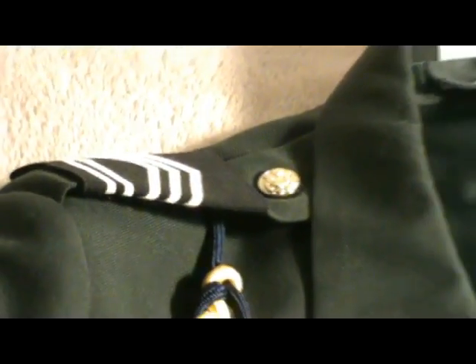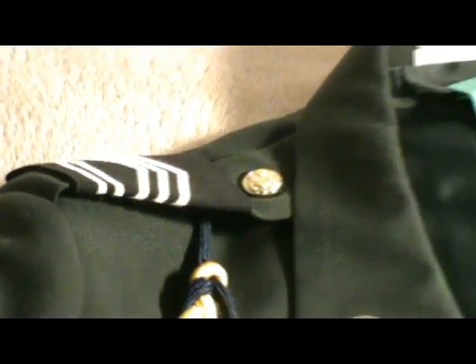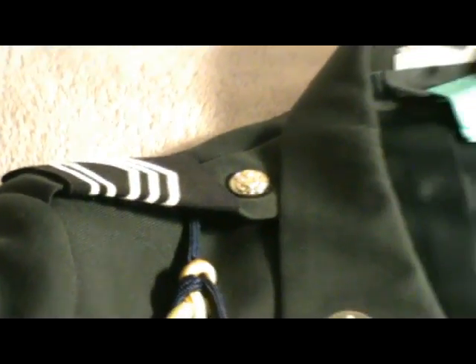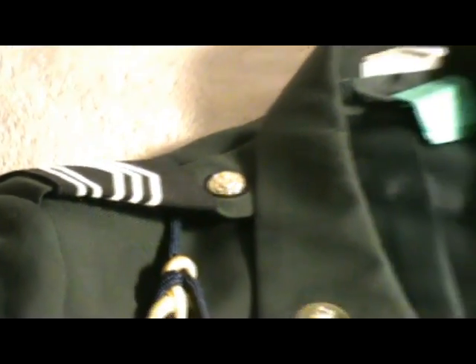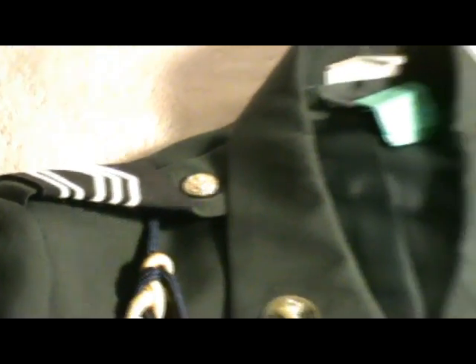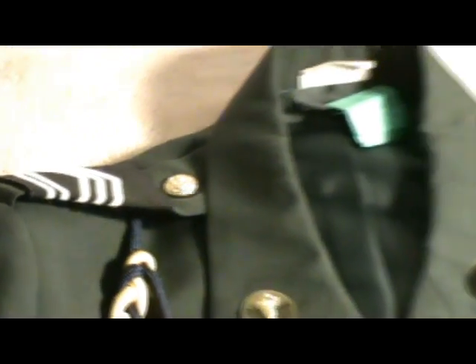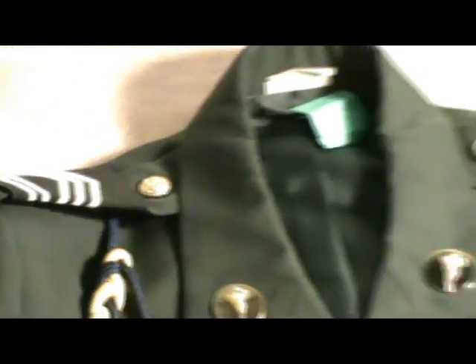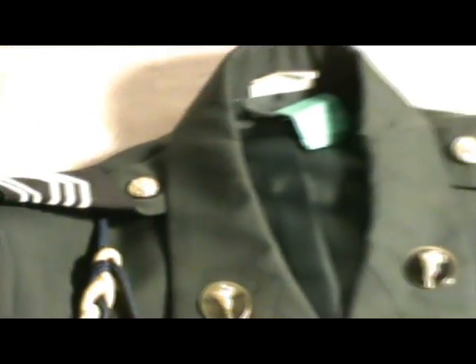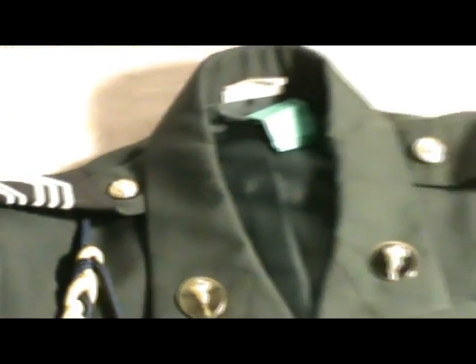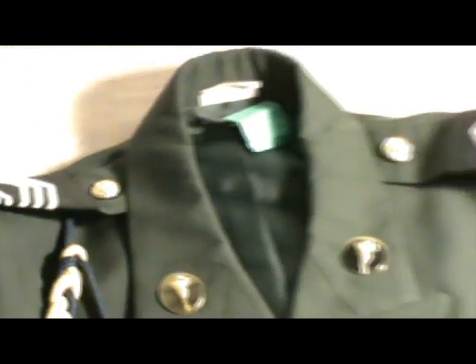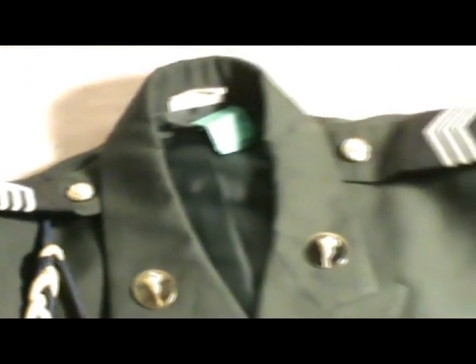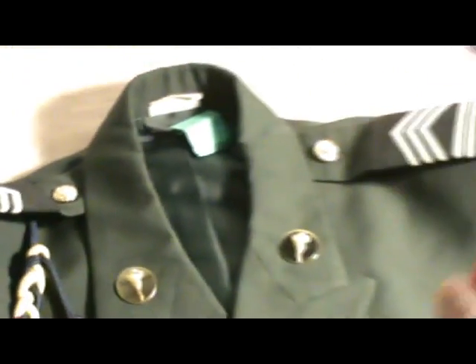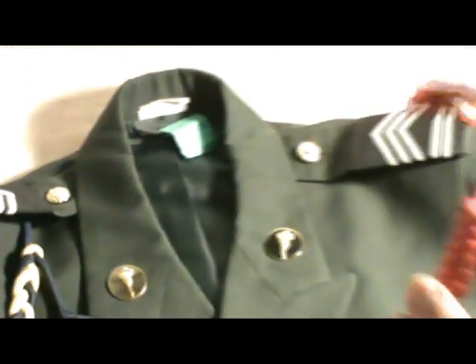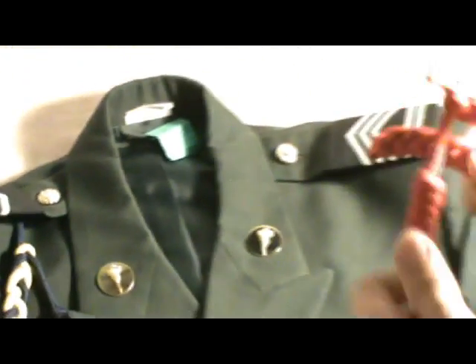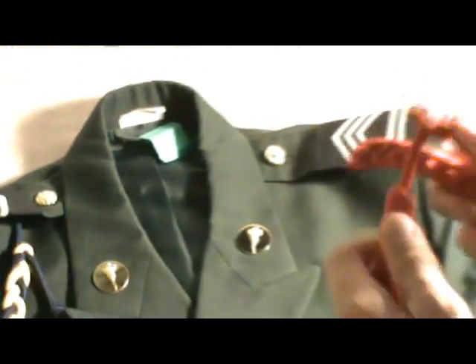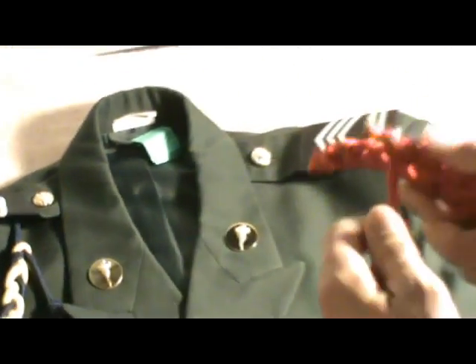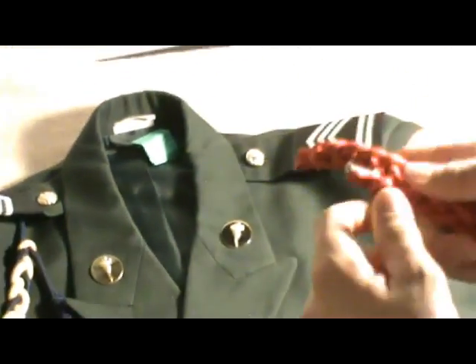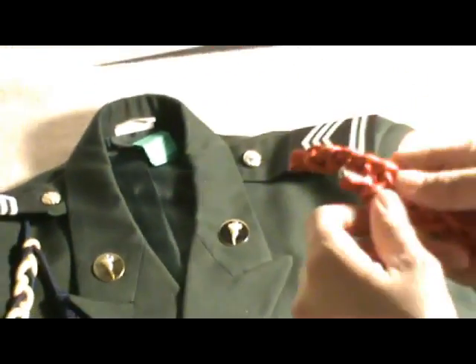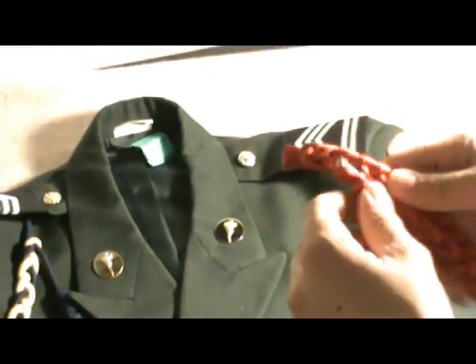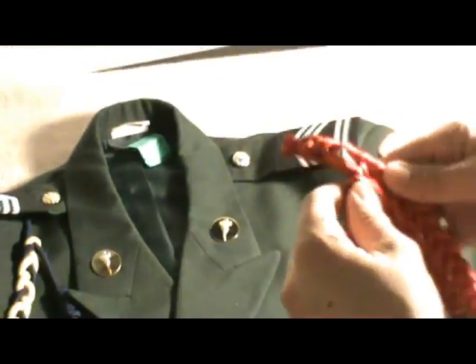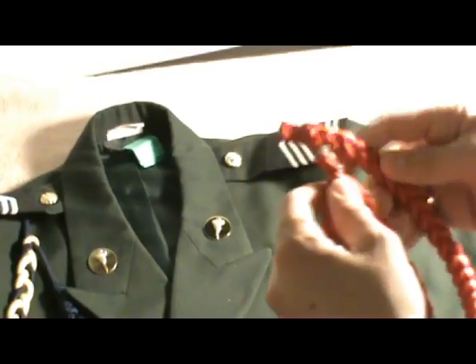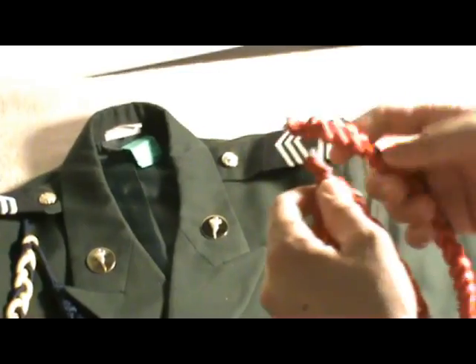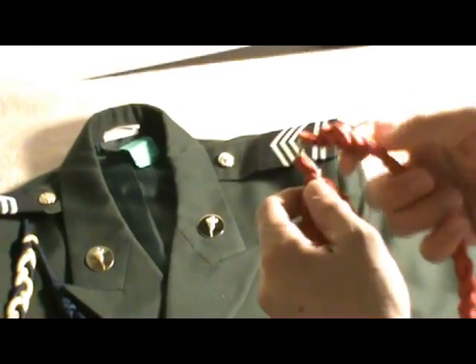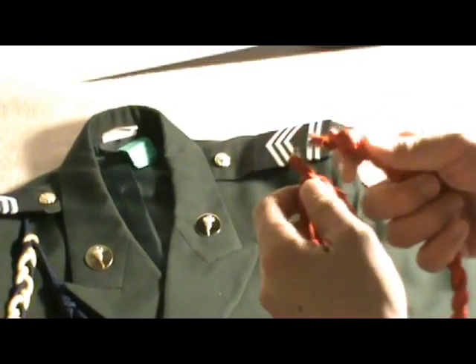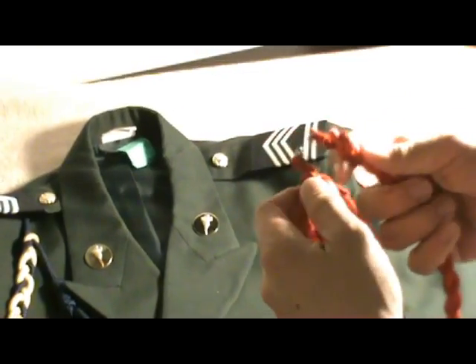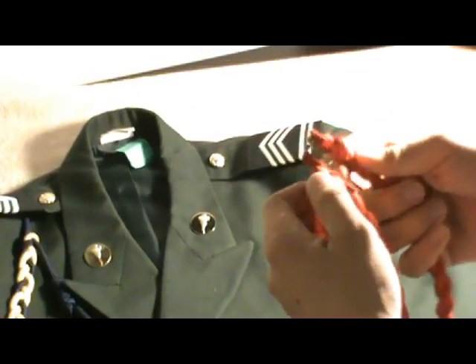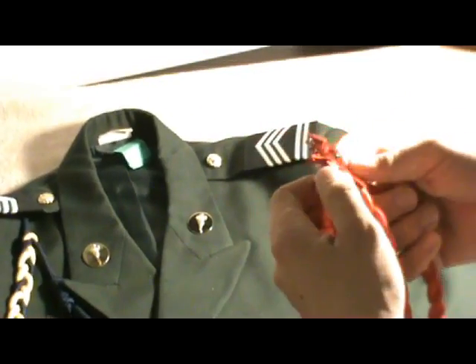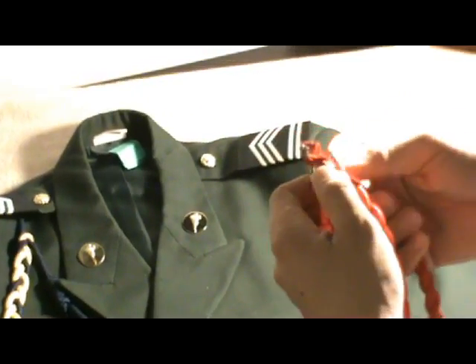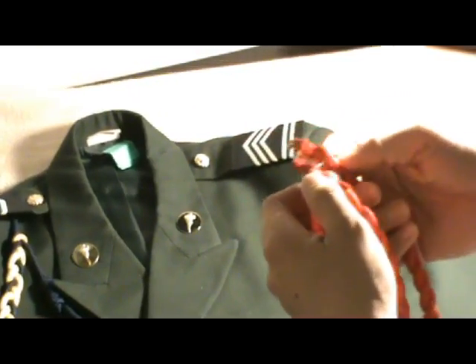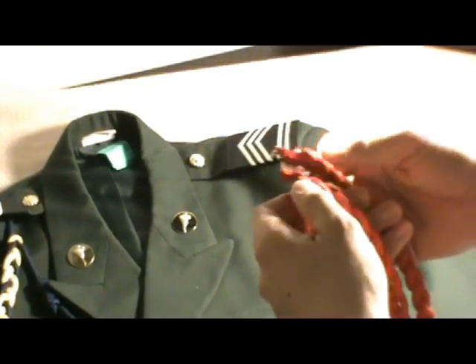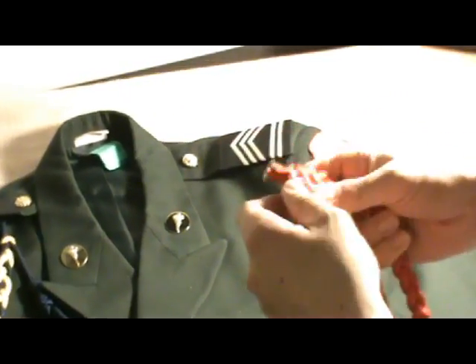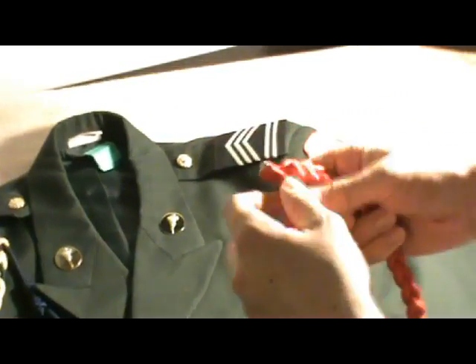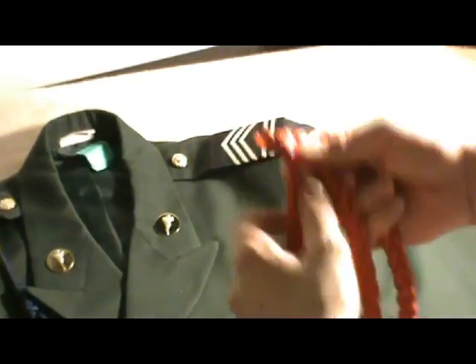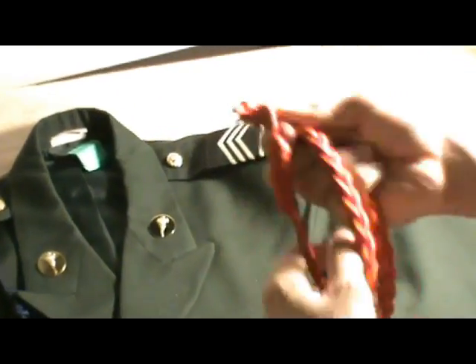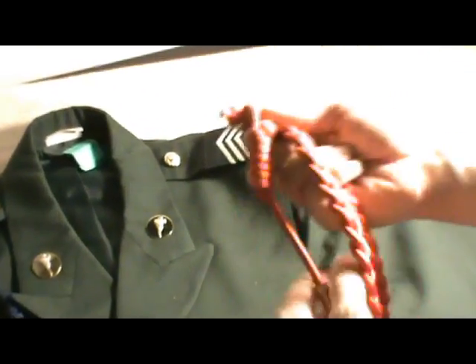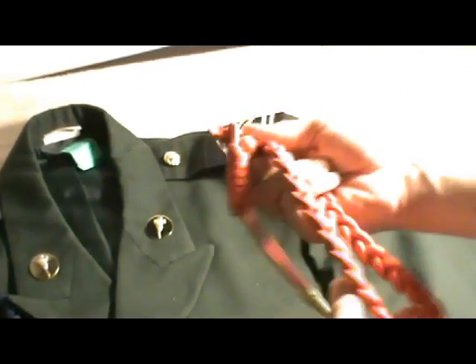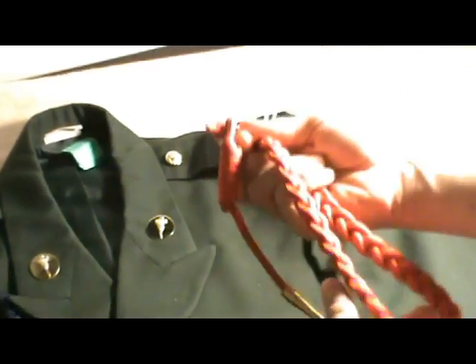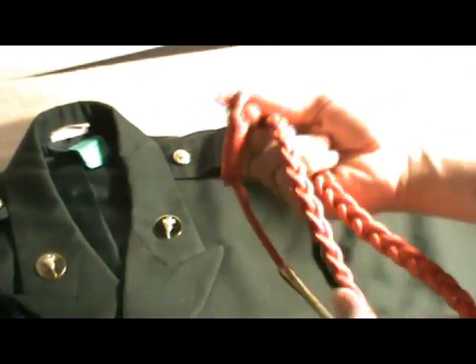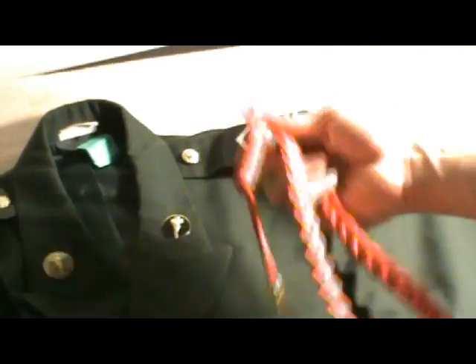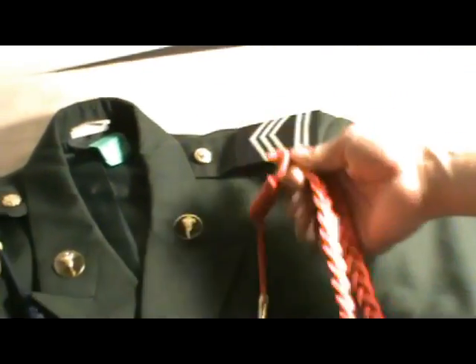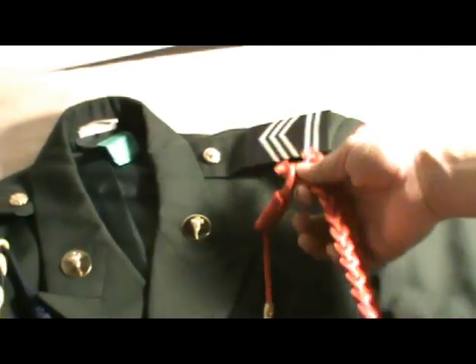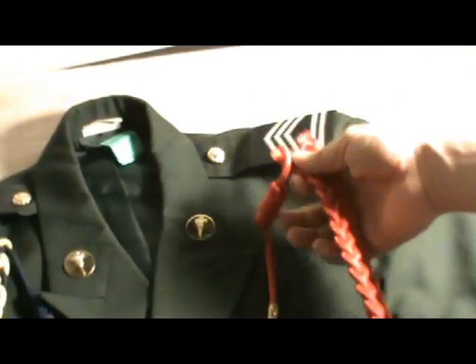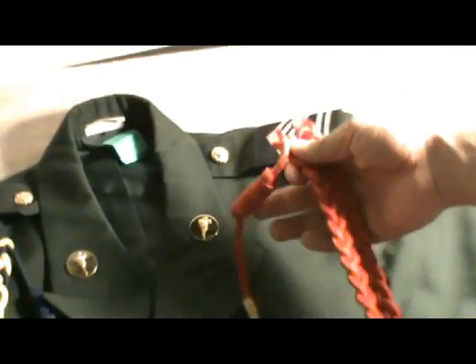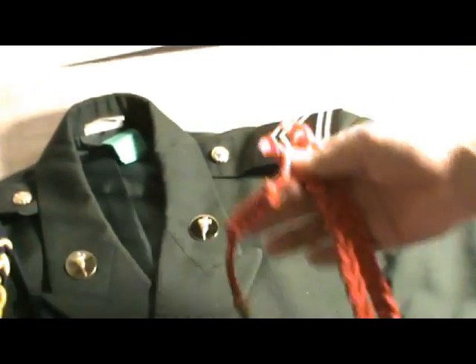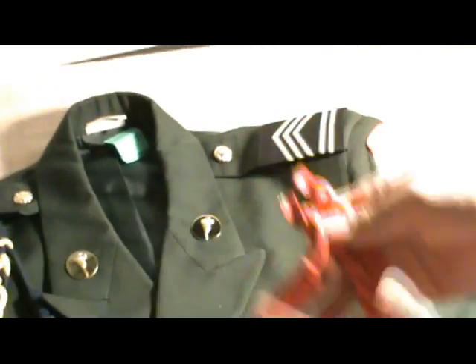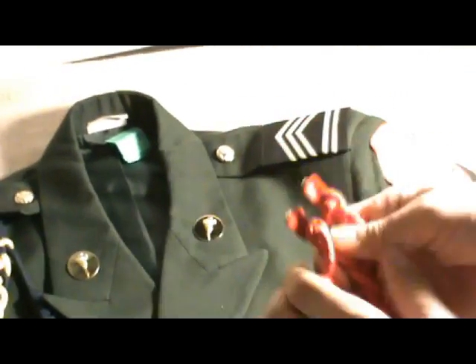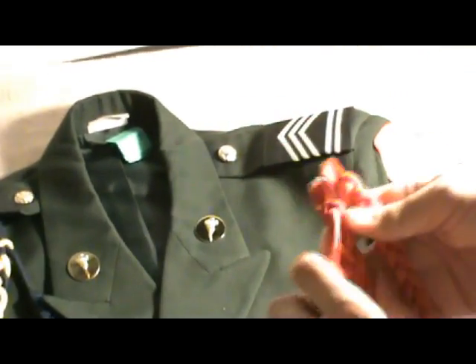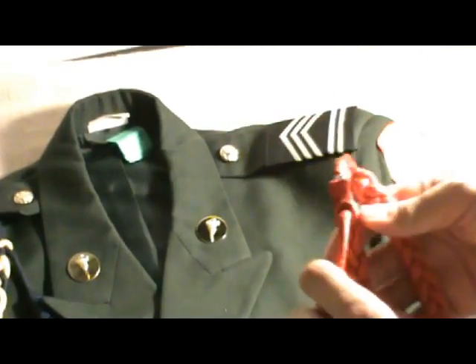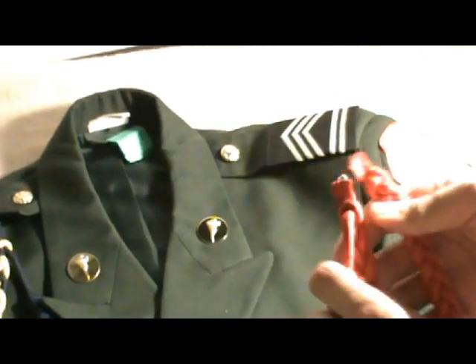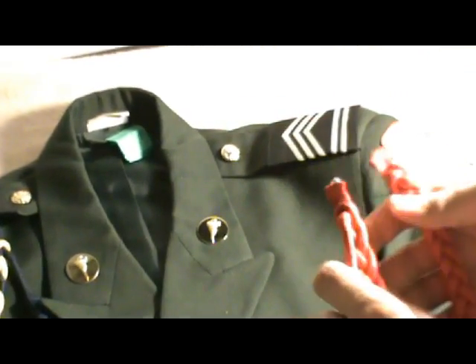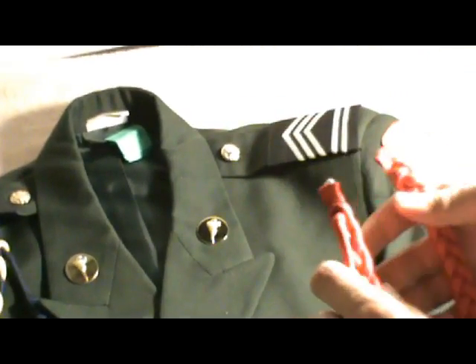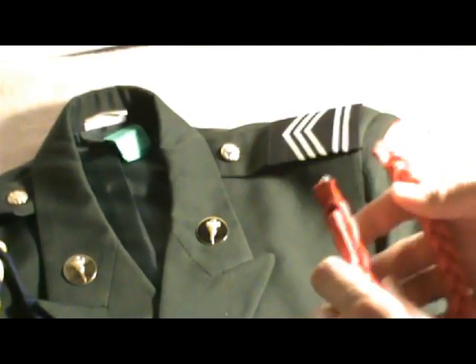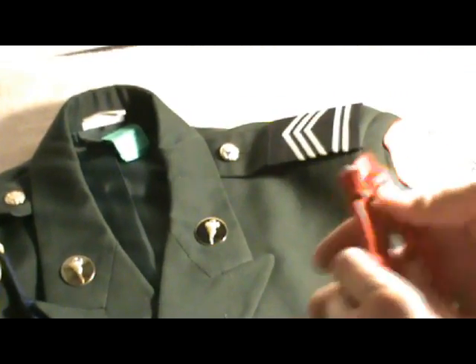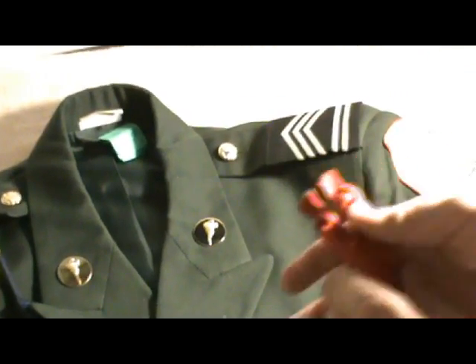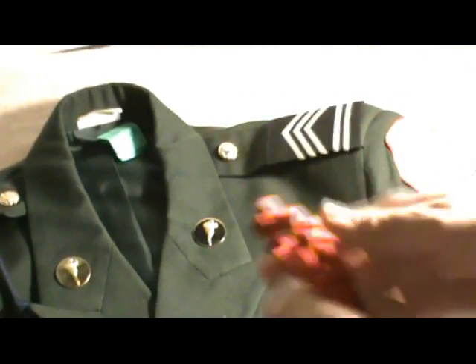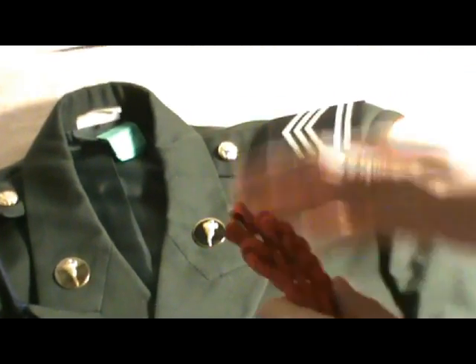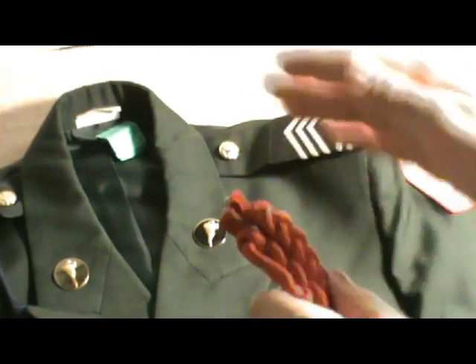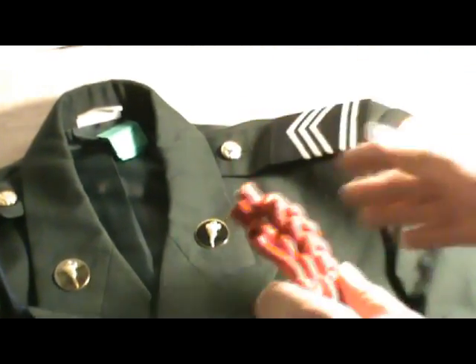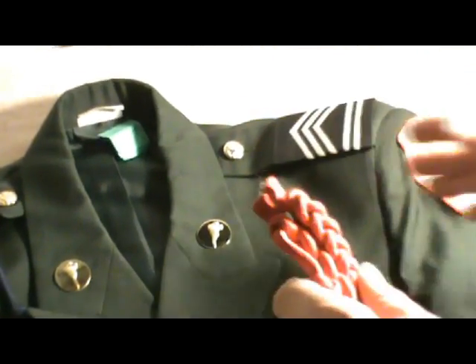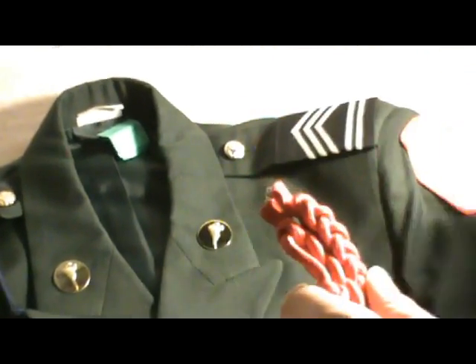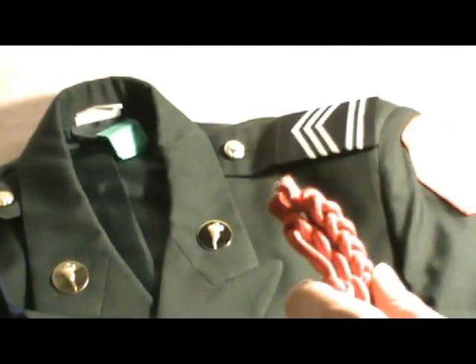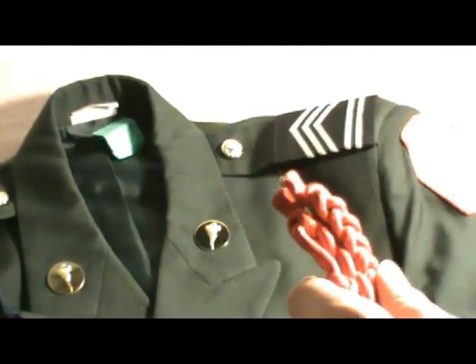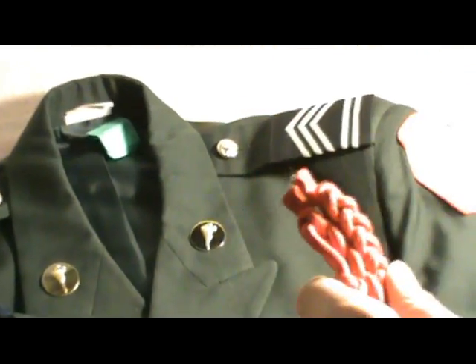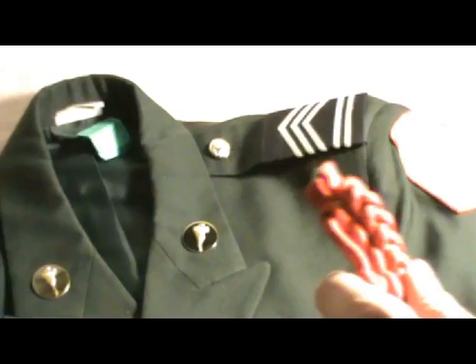Now, your after school activity cord — mine is the drill team cord — you put it on the other side.